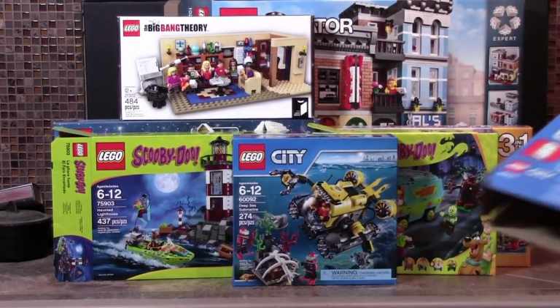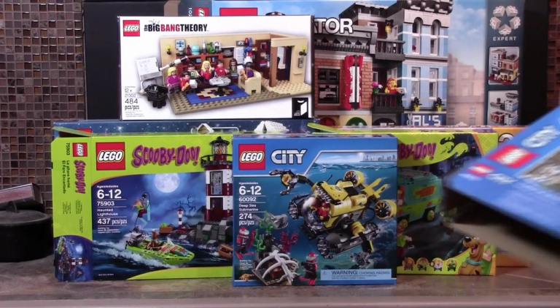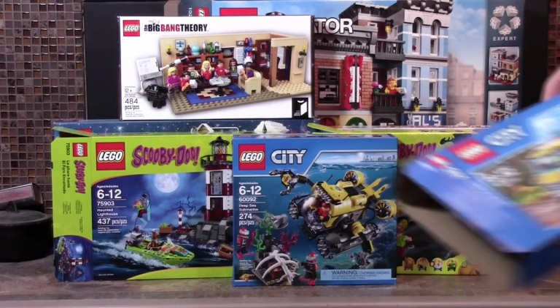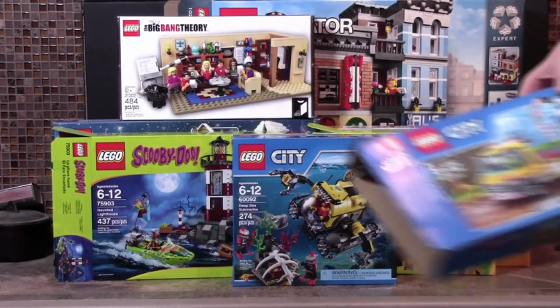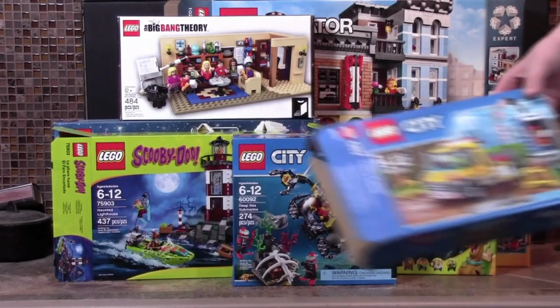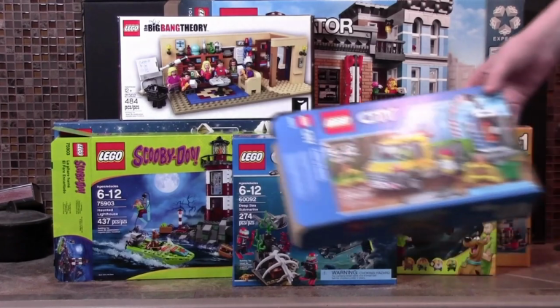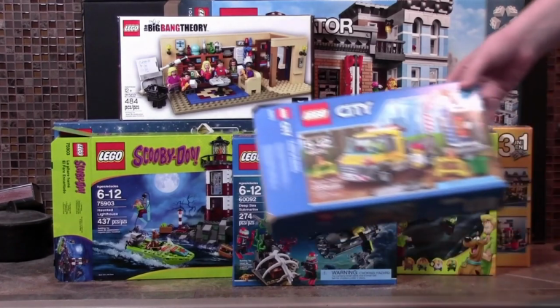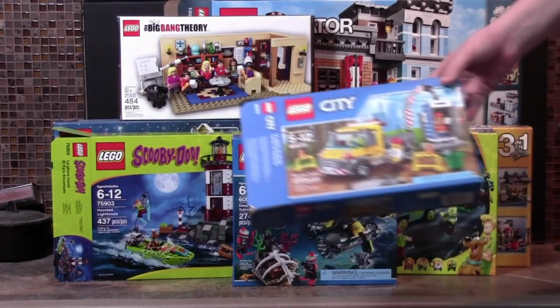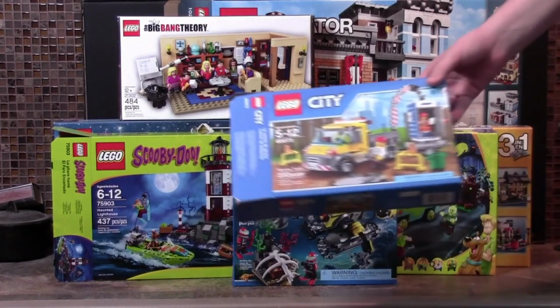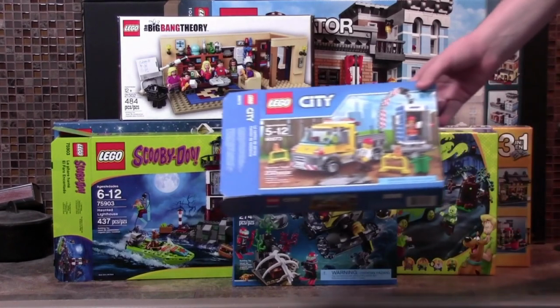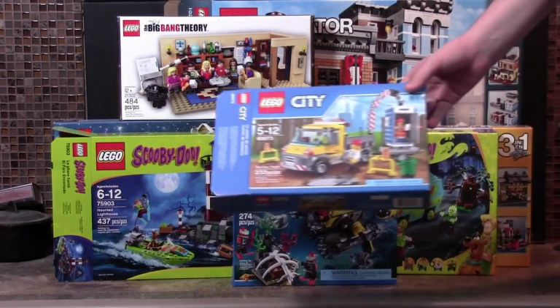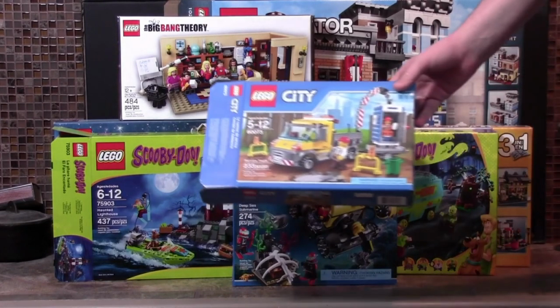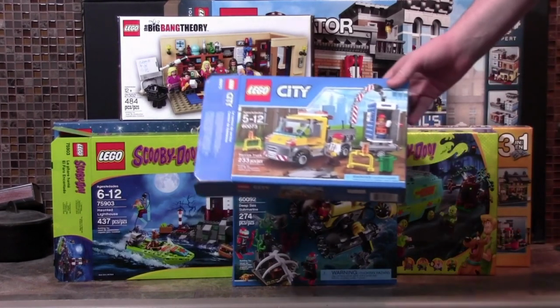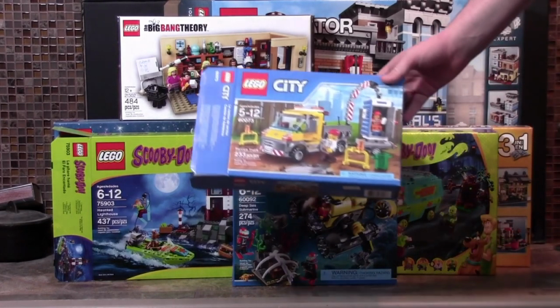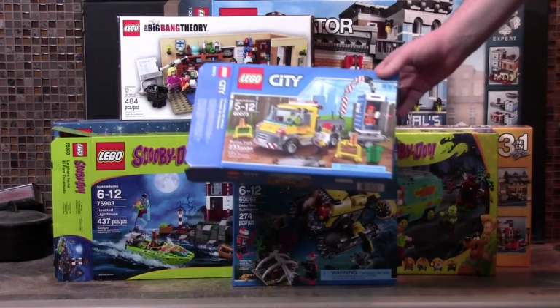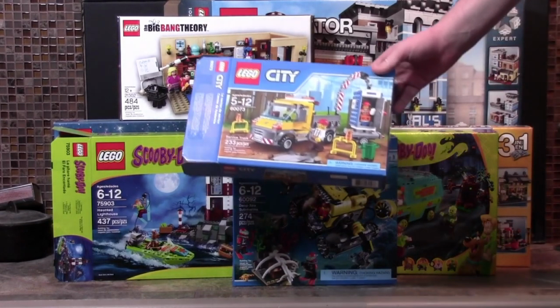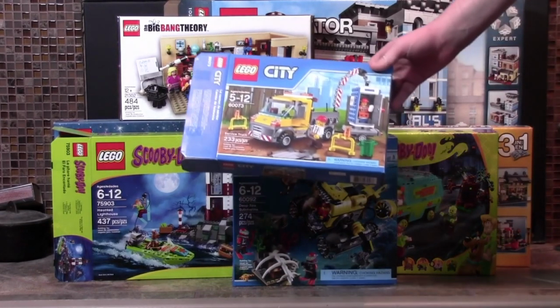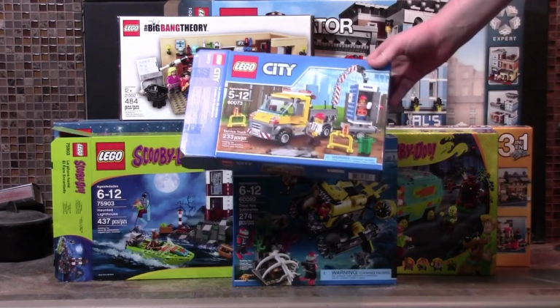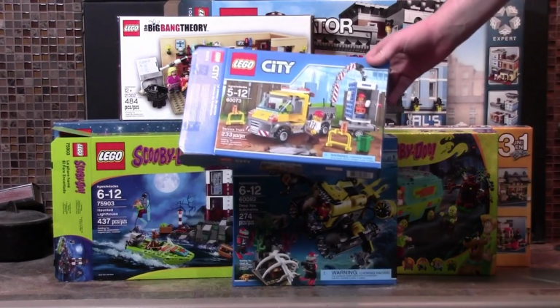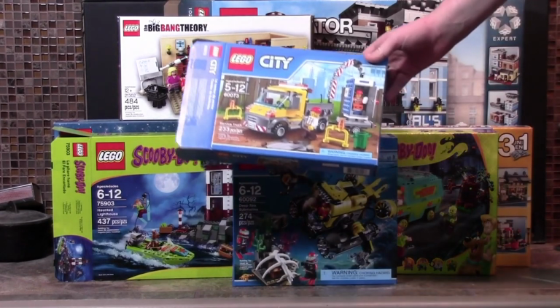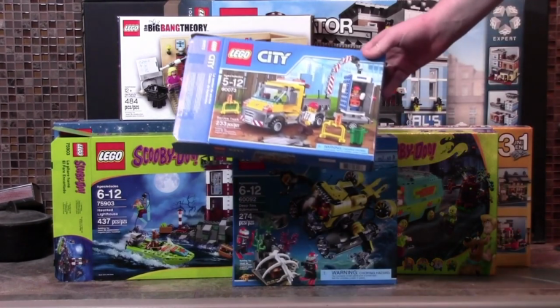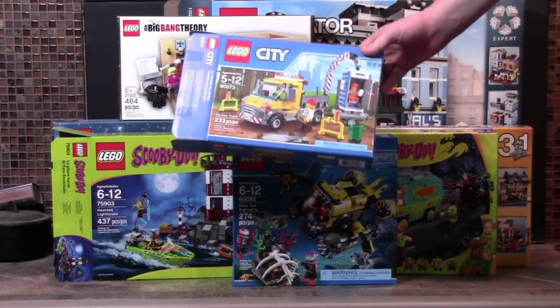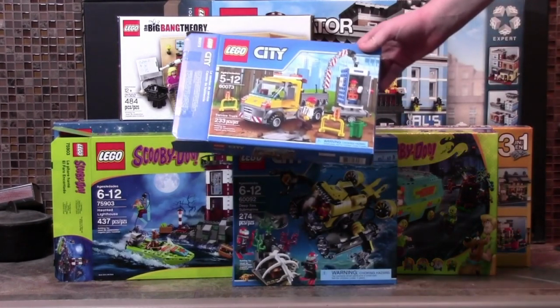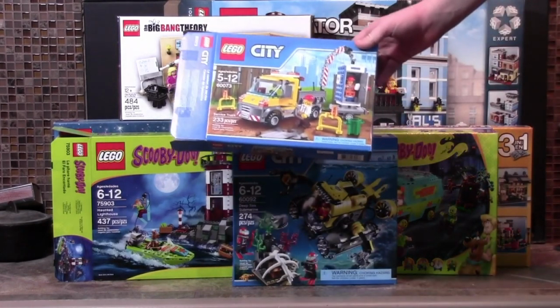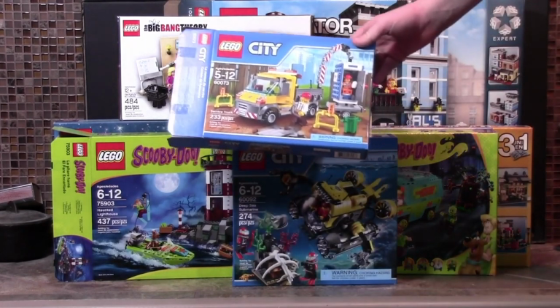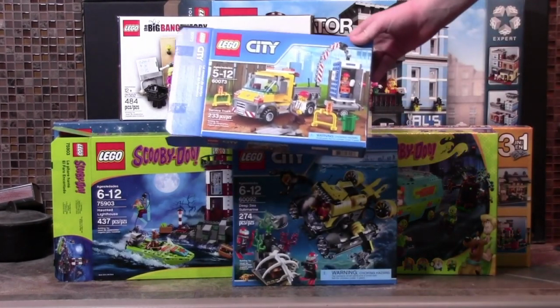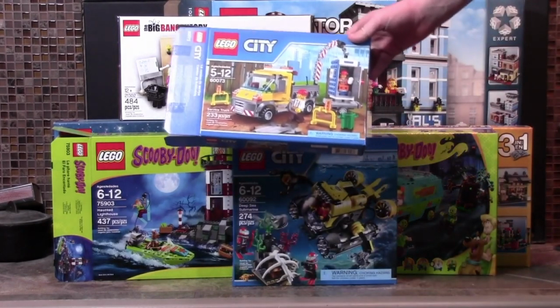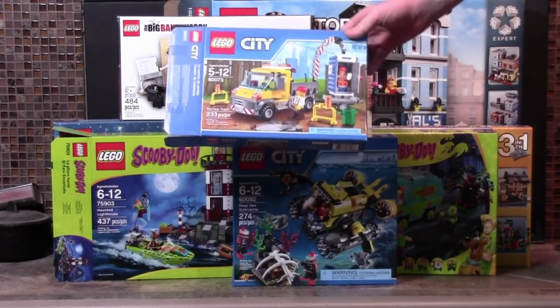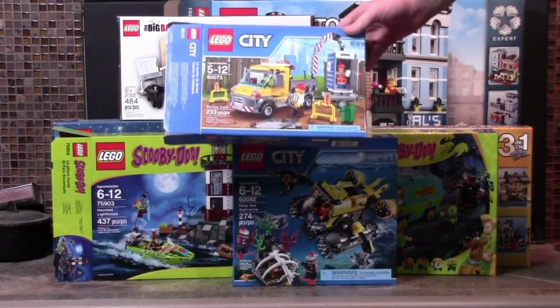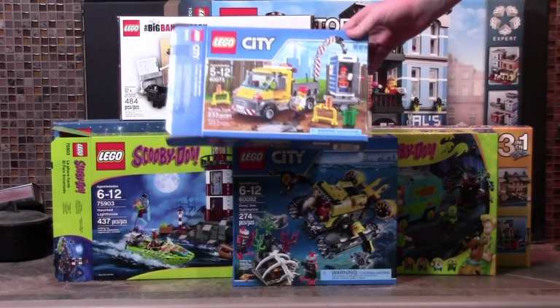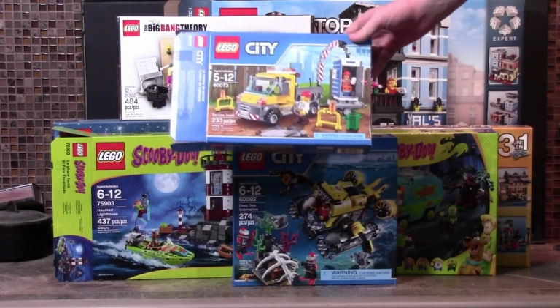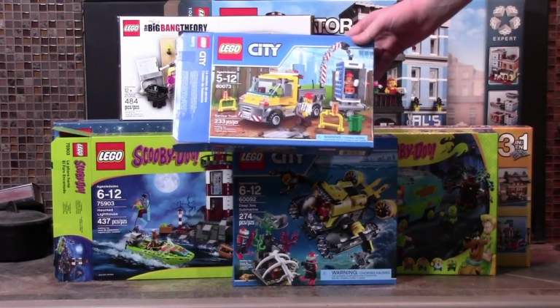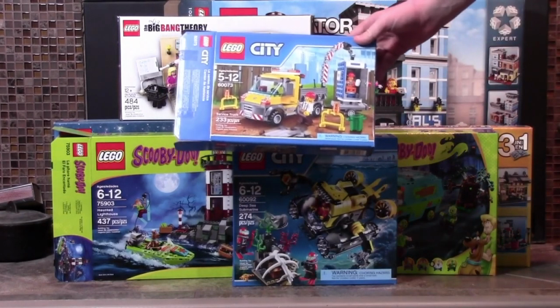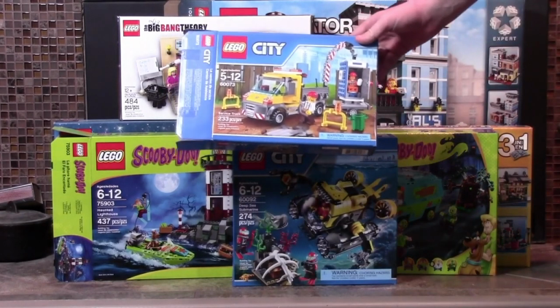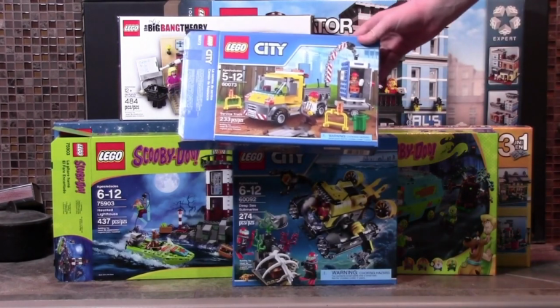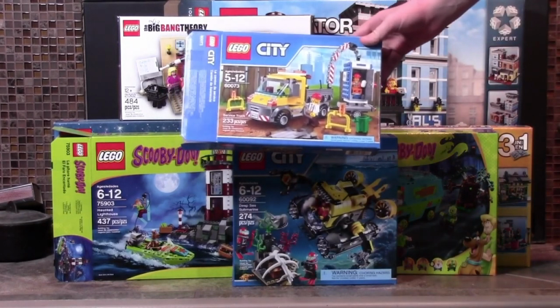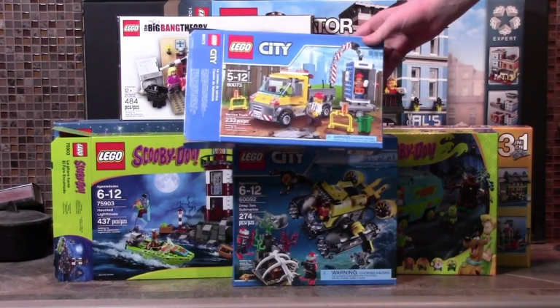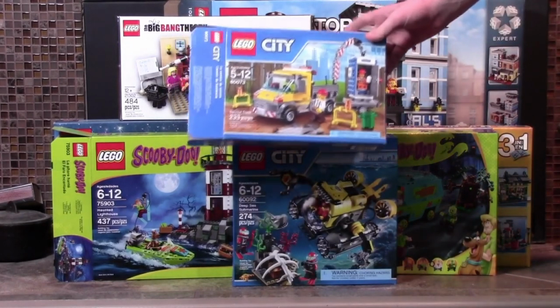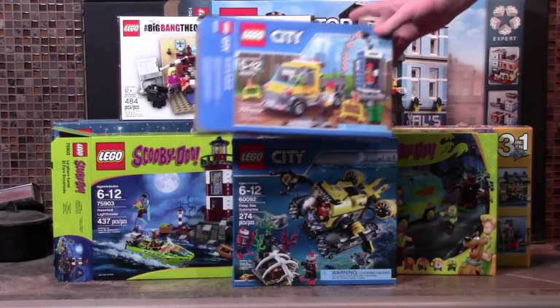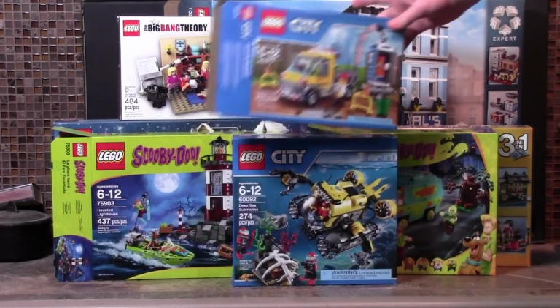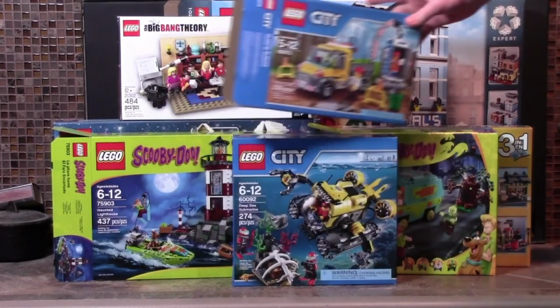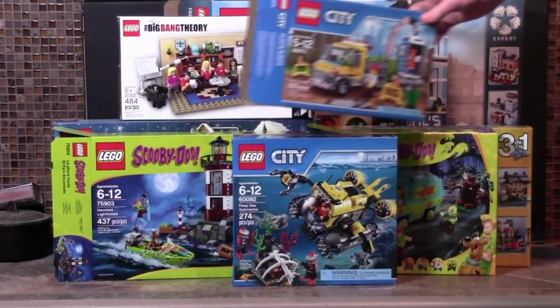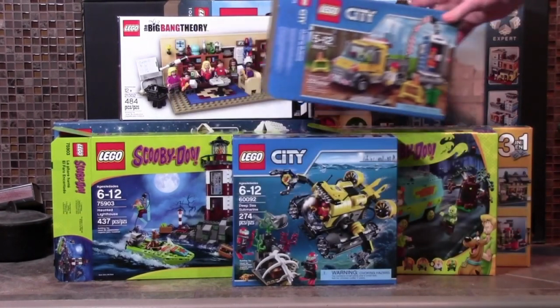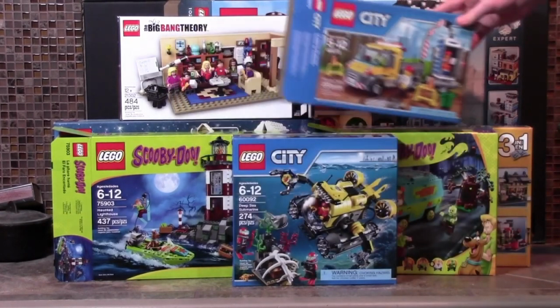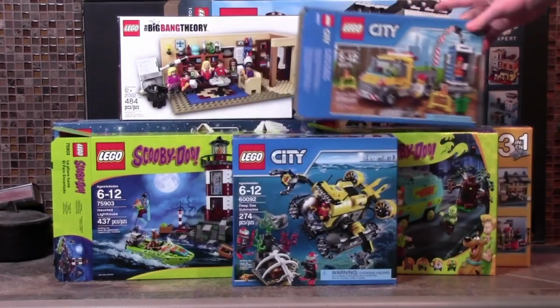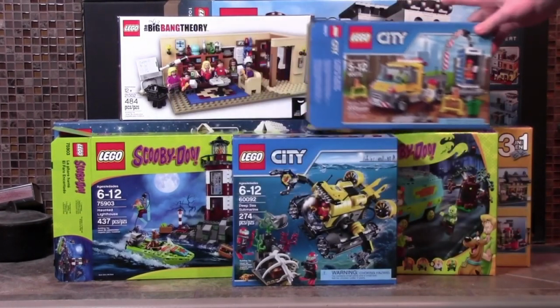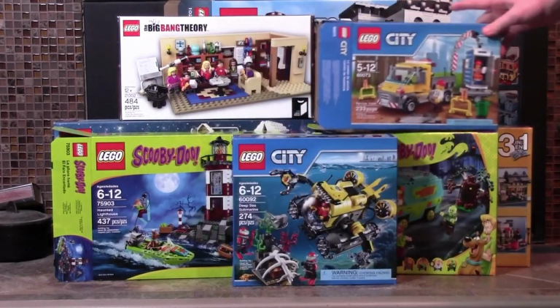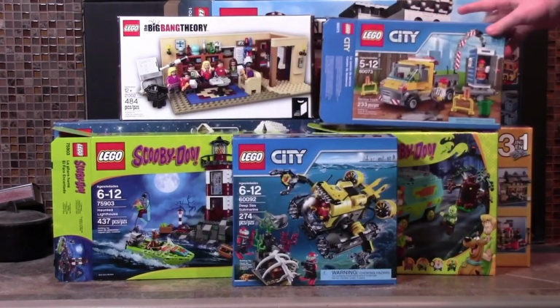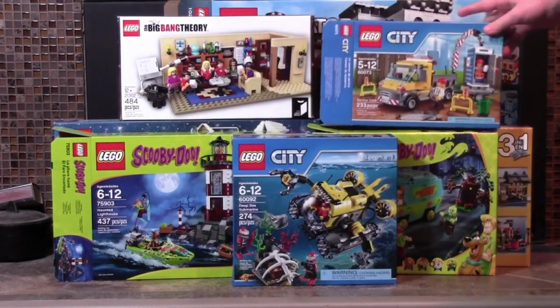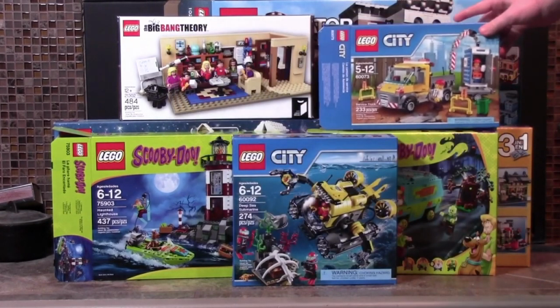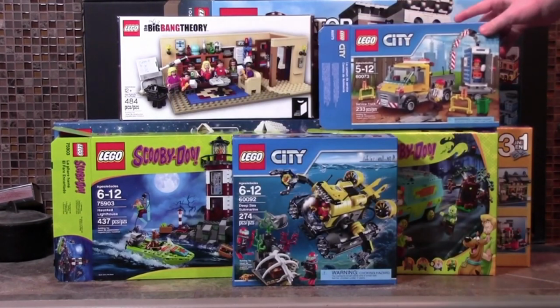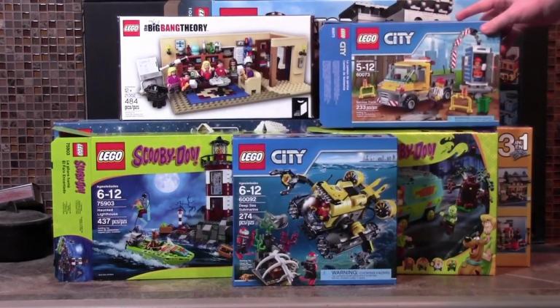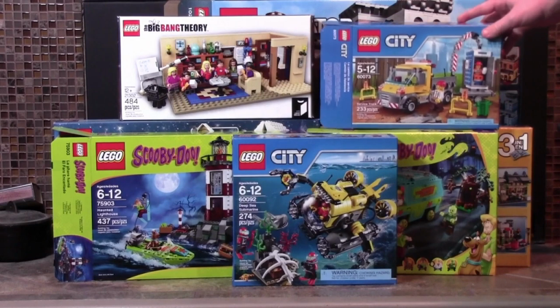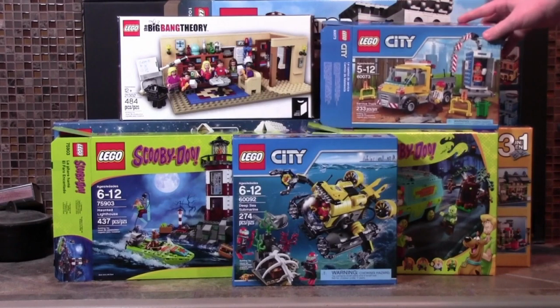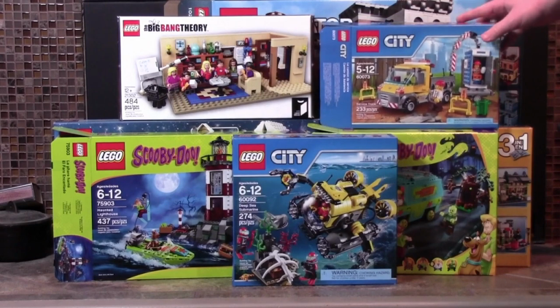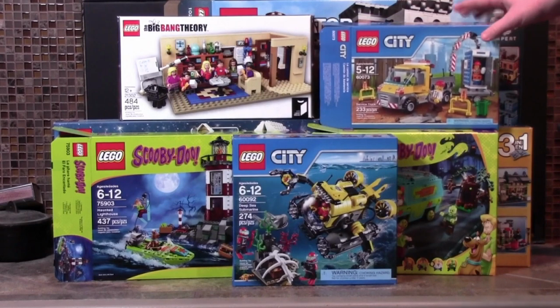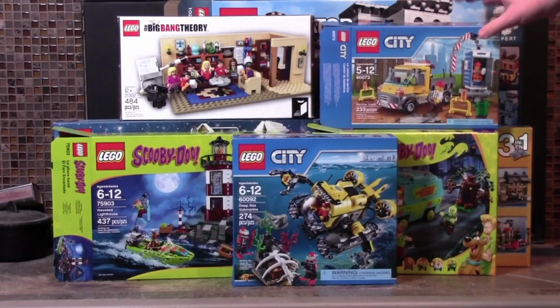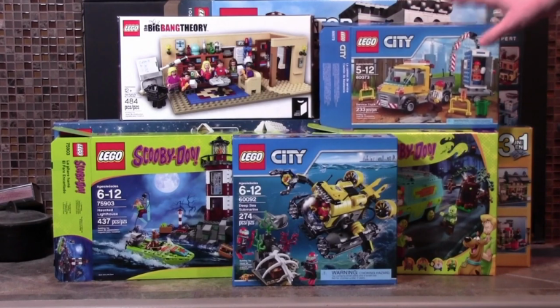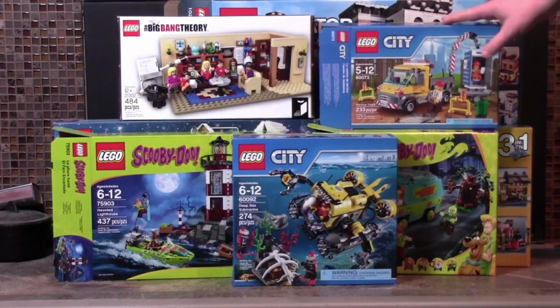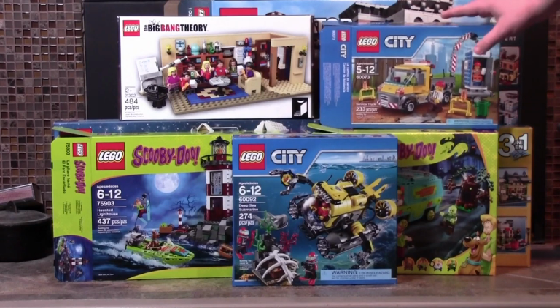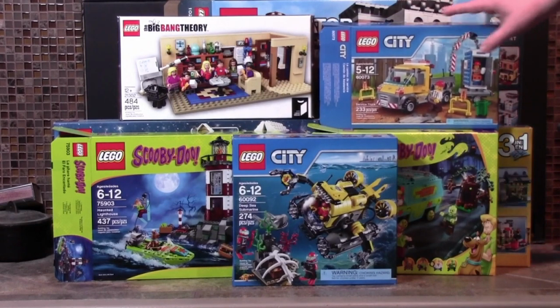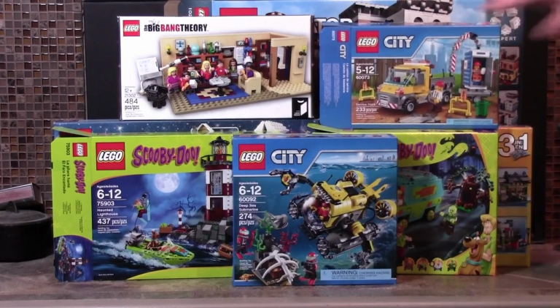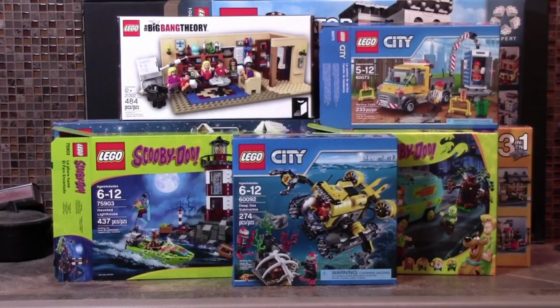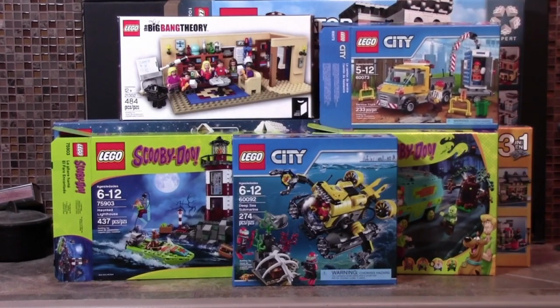I also got this new 2016 LEGO City Service Truck set, which is a pretty neat set that comes with a port-a-potty, which is neat.